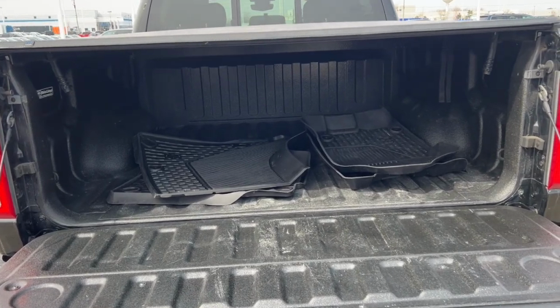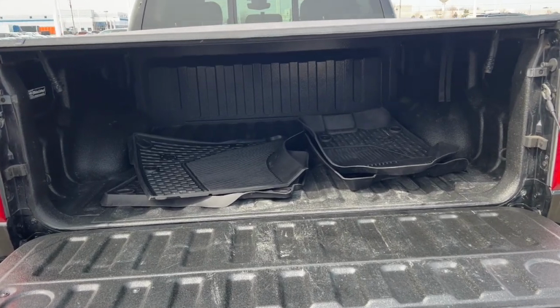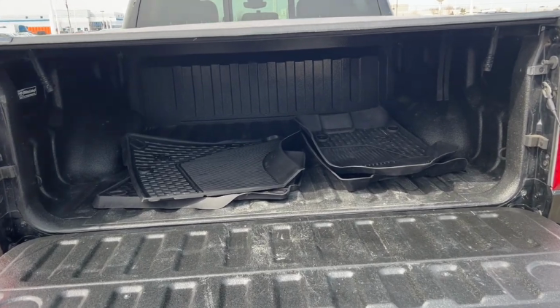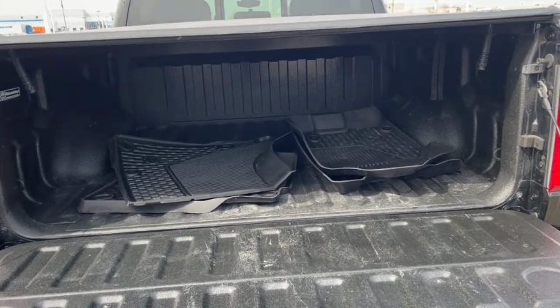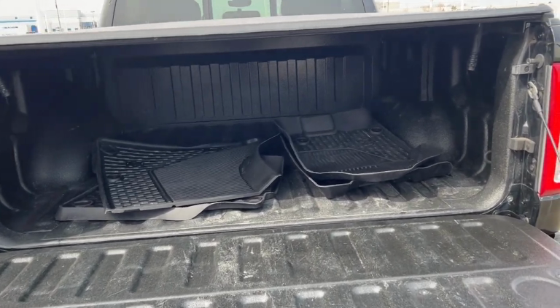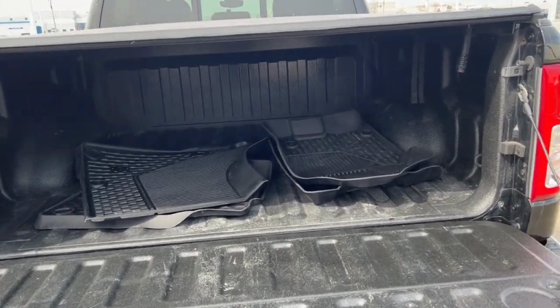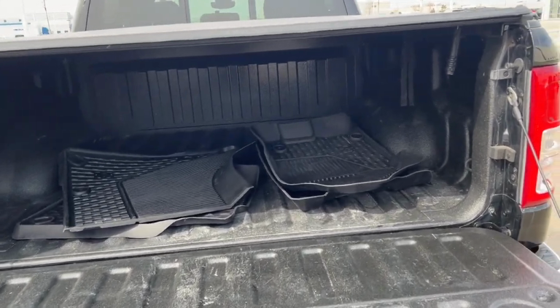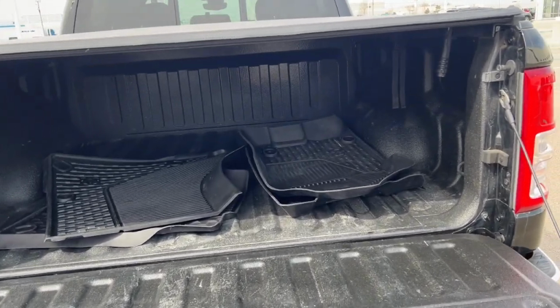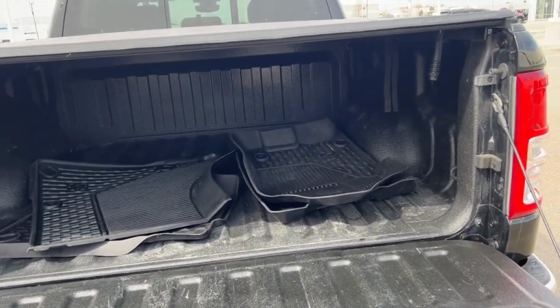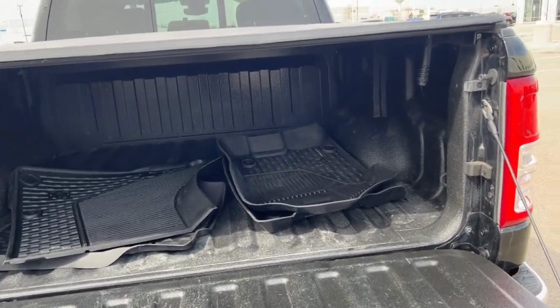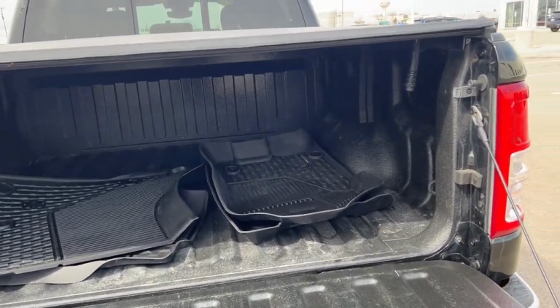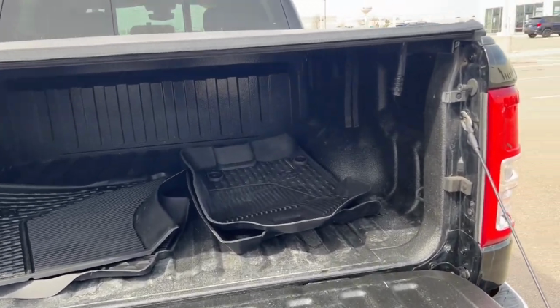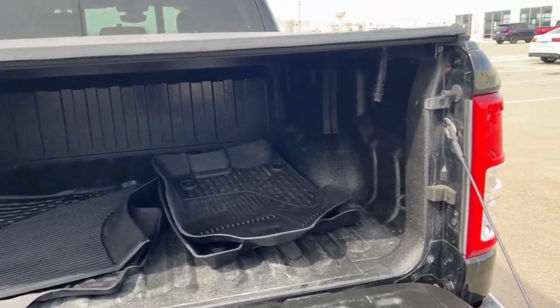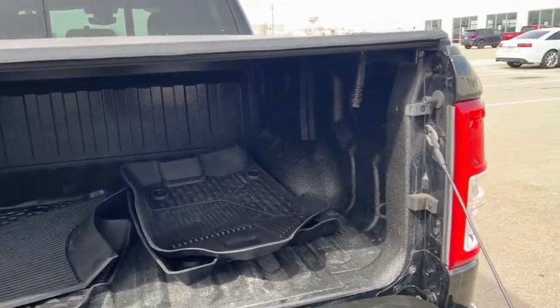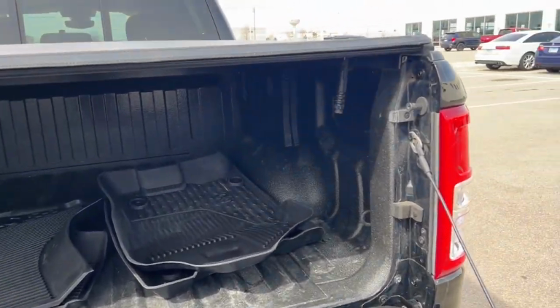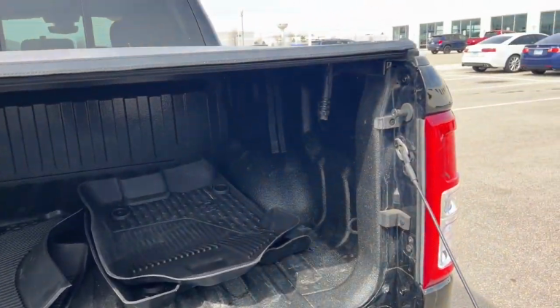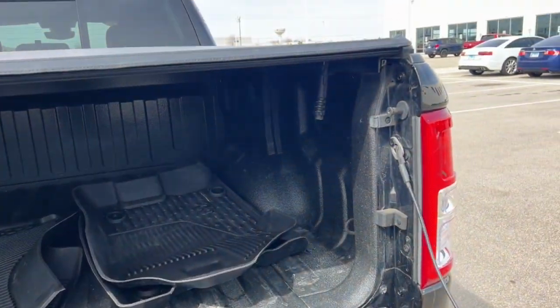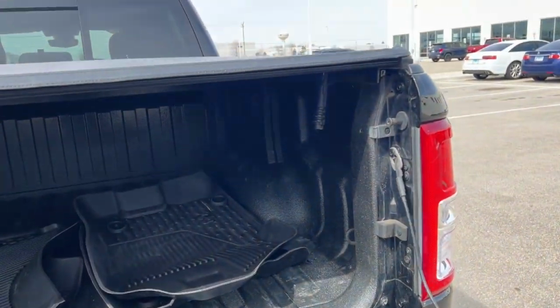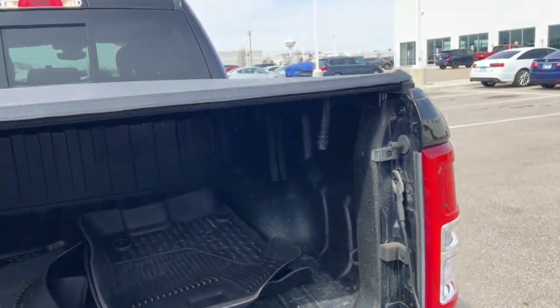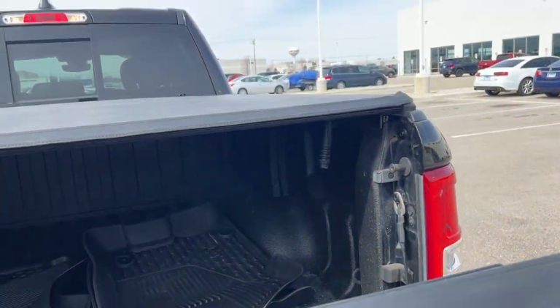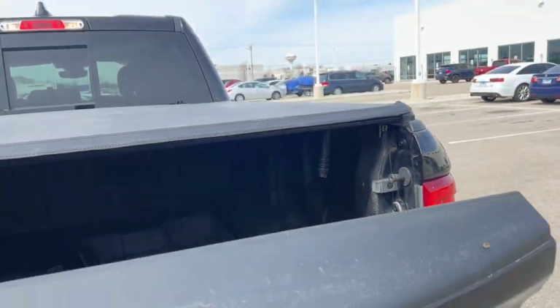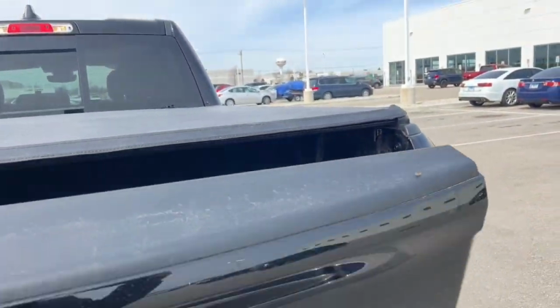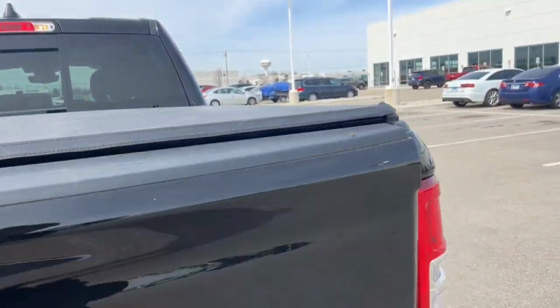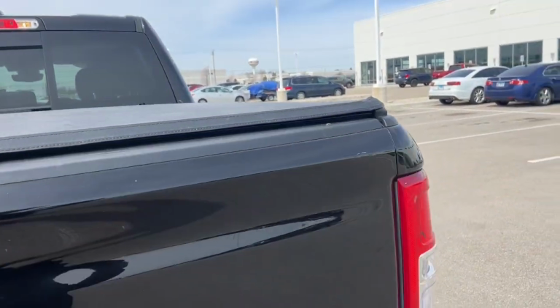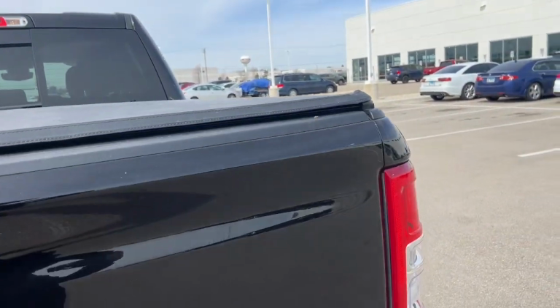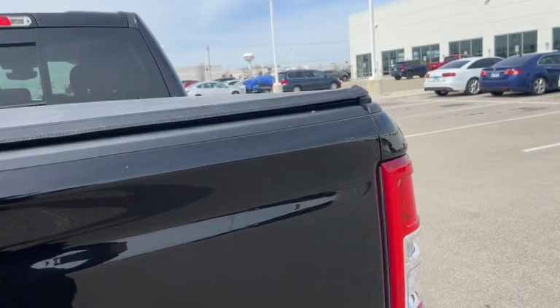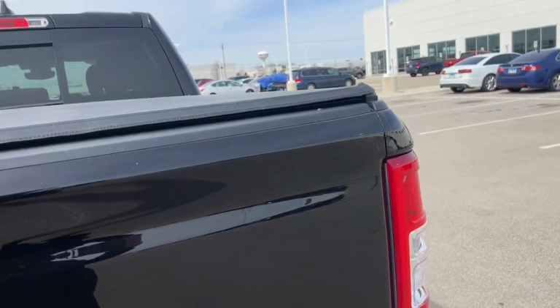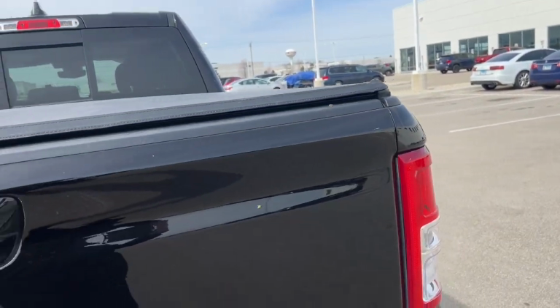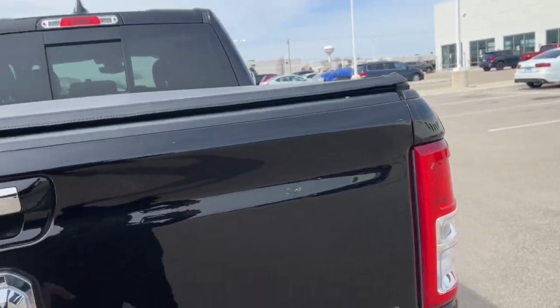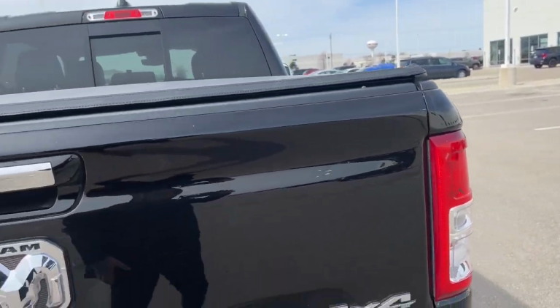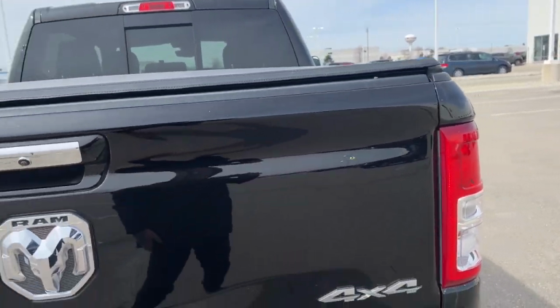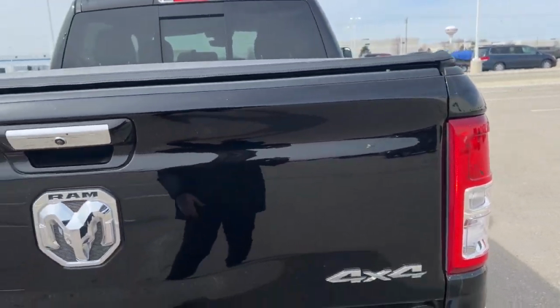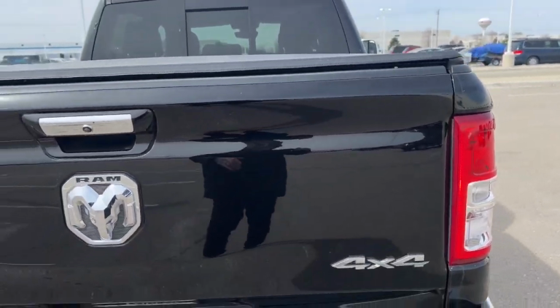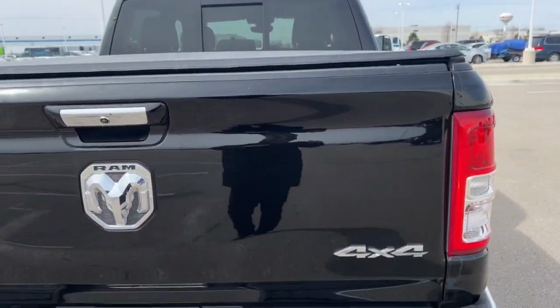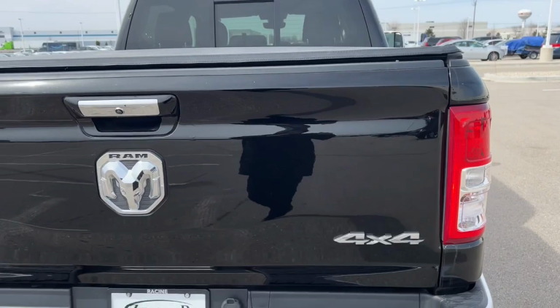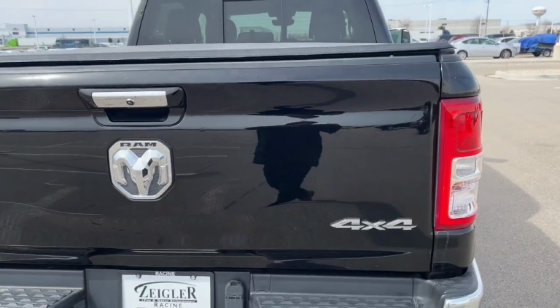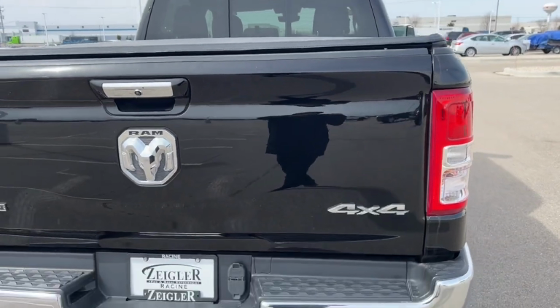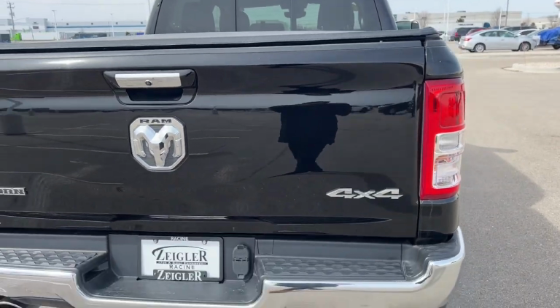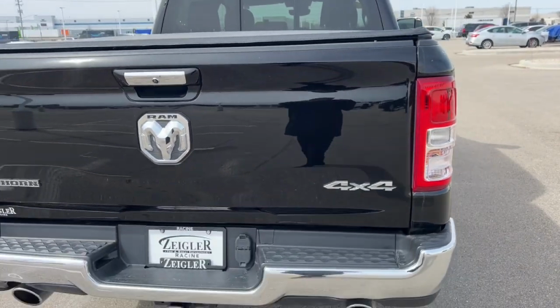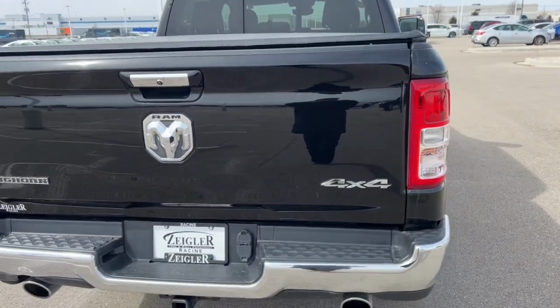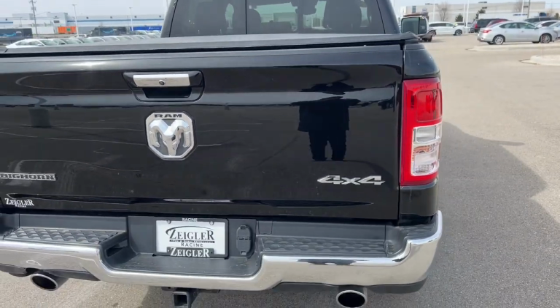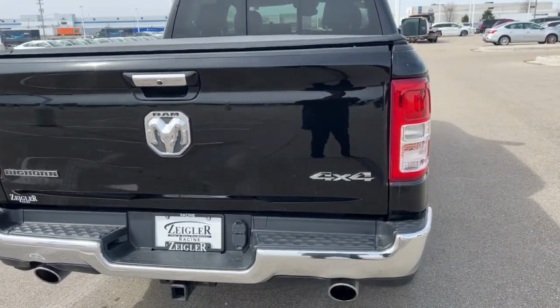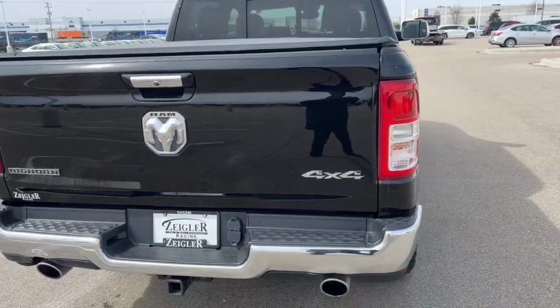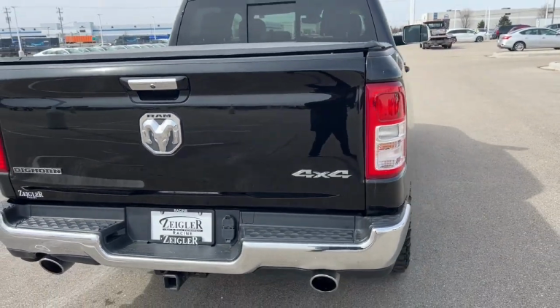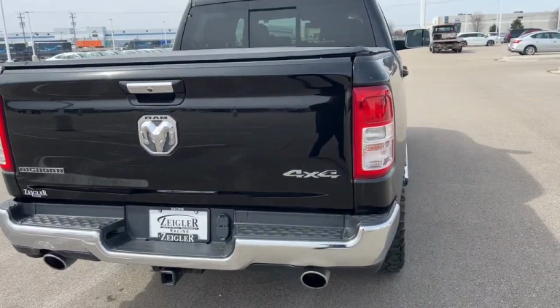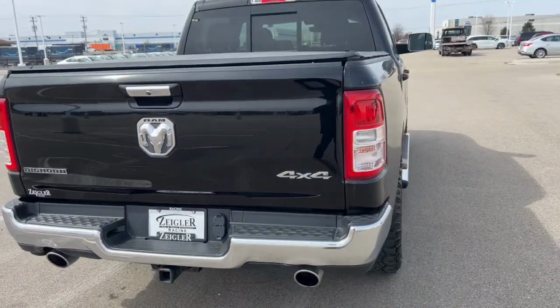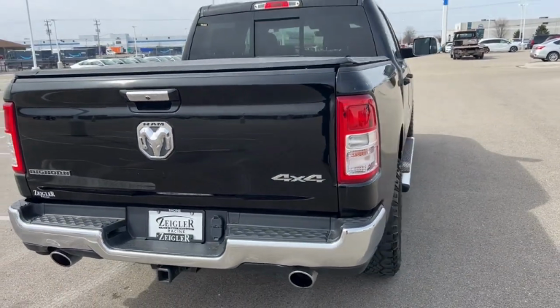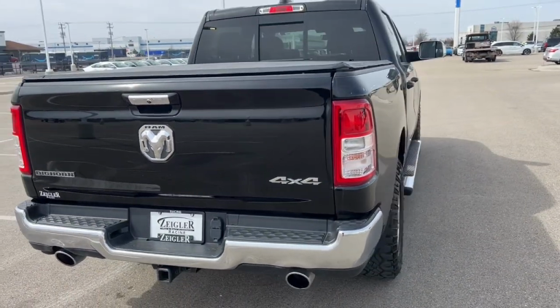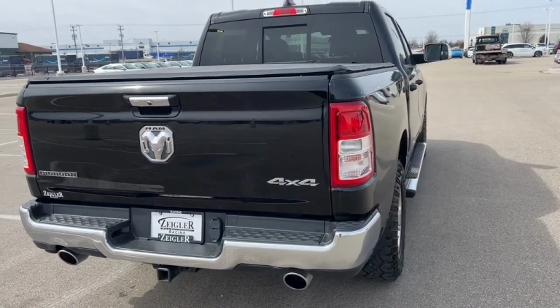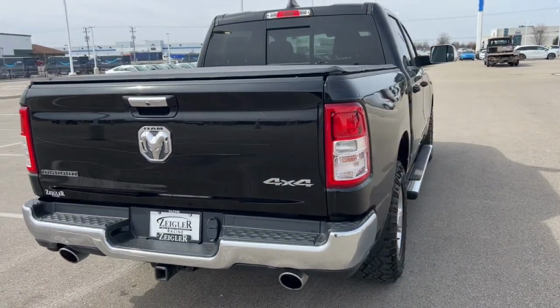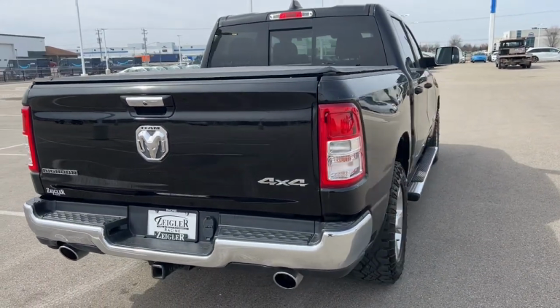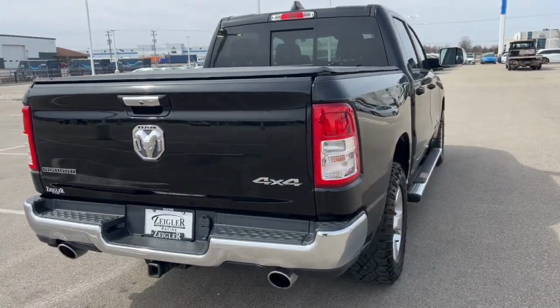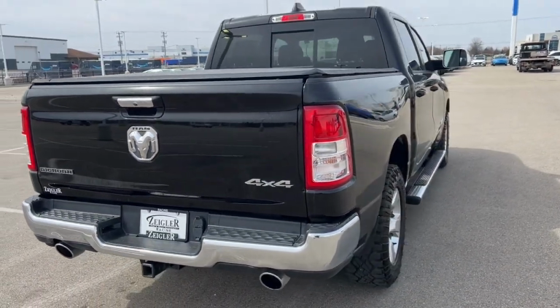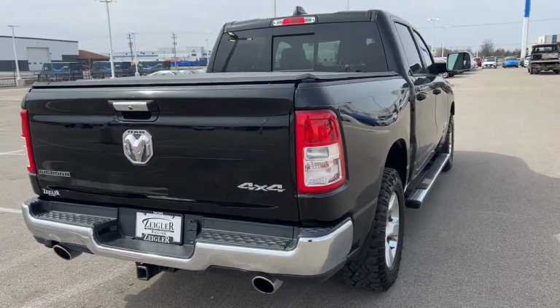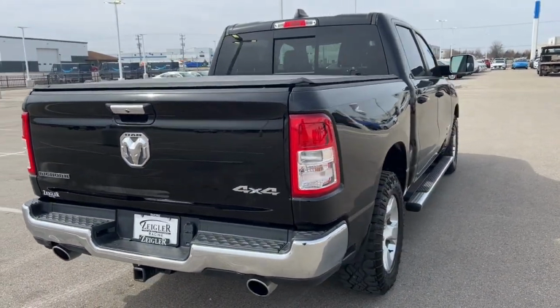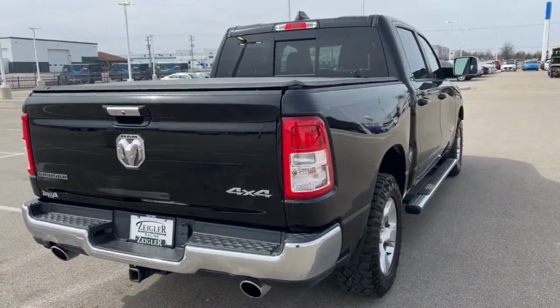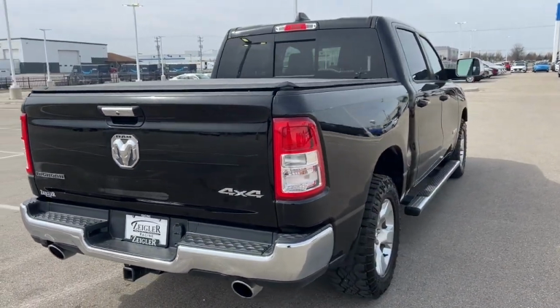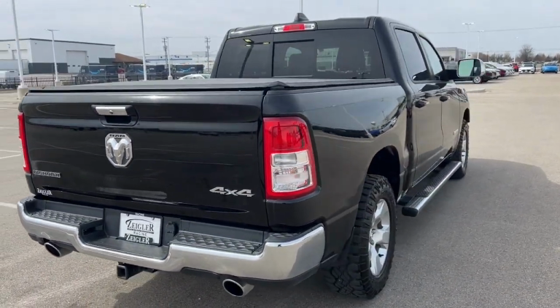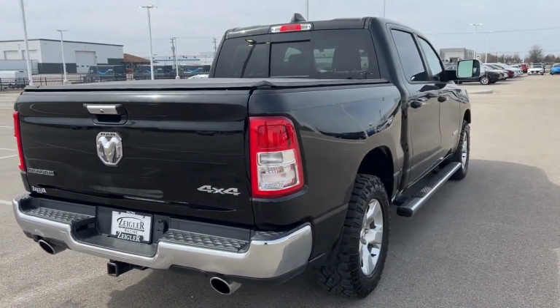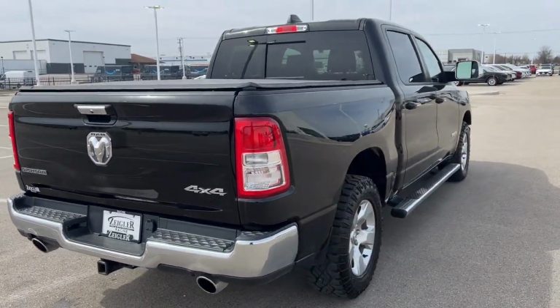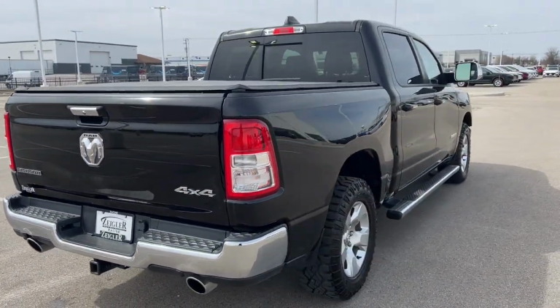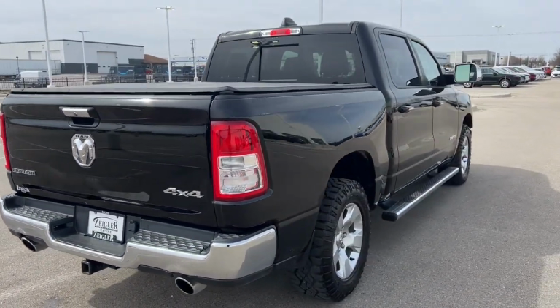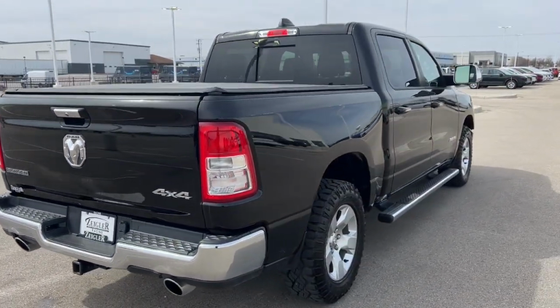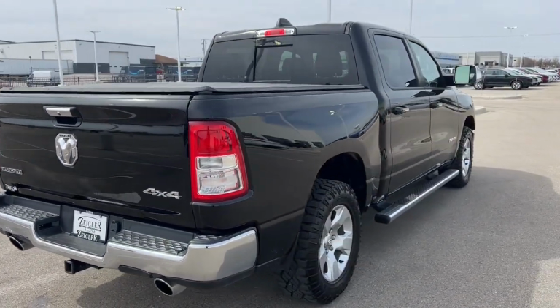Beautiful truck, guys. Come on down to Ziegler Honda Racine and take it for a spin today.